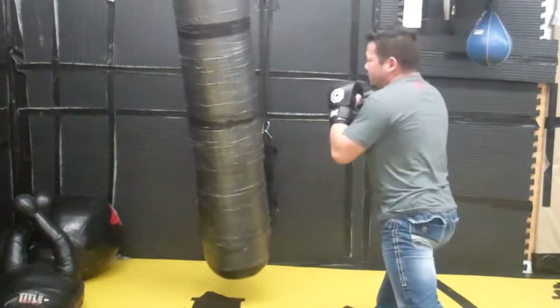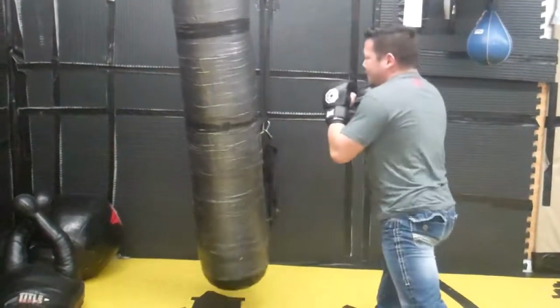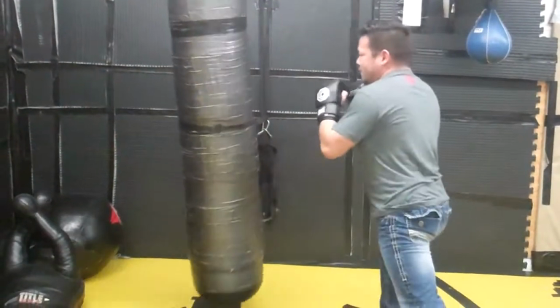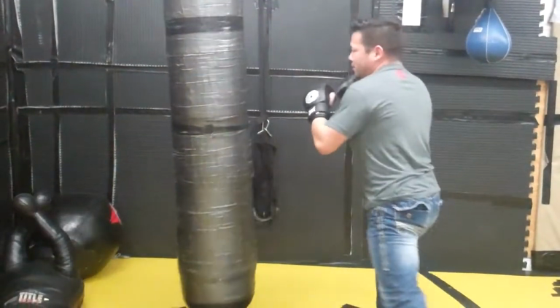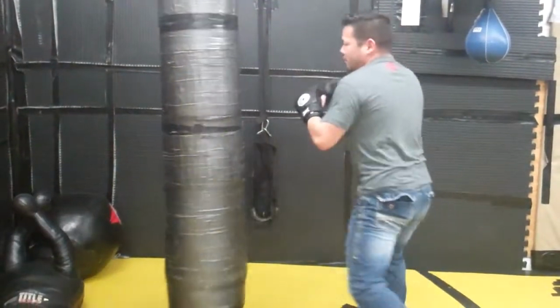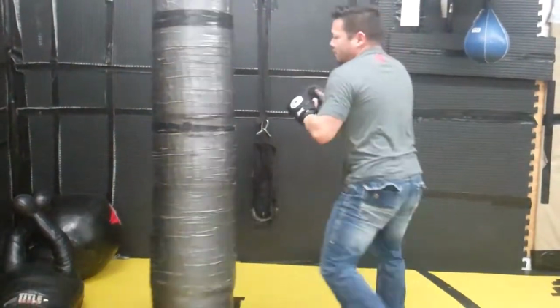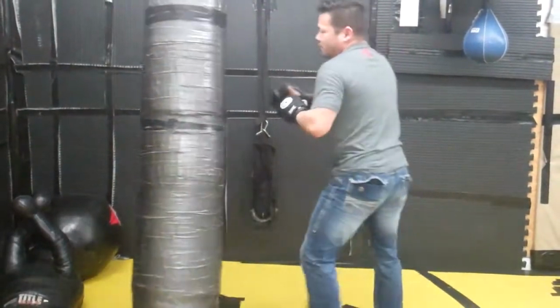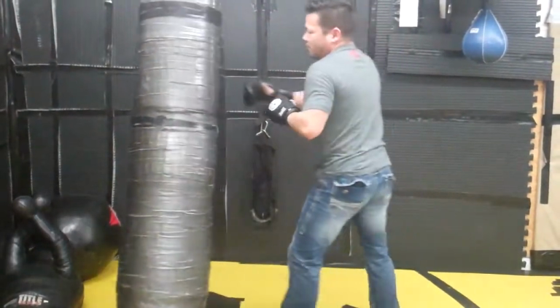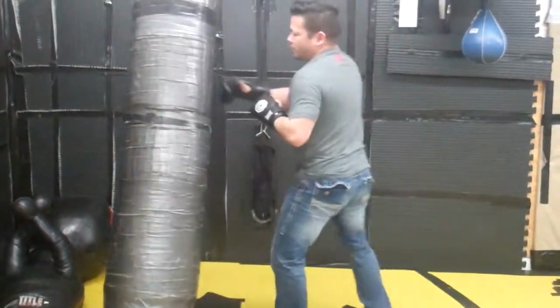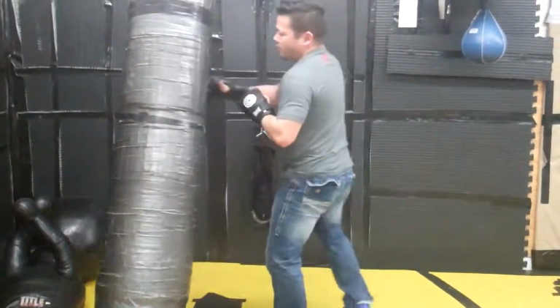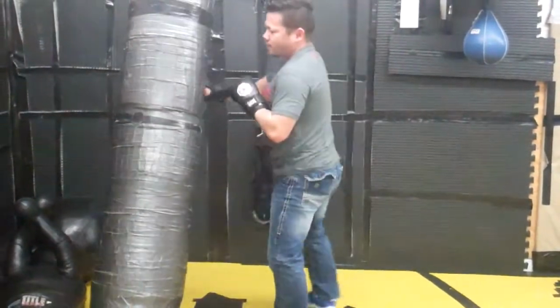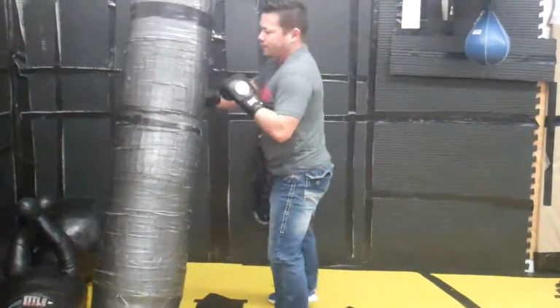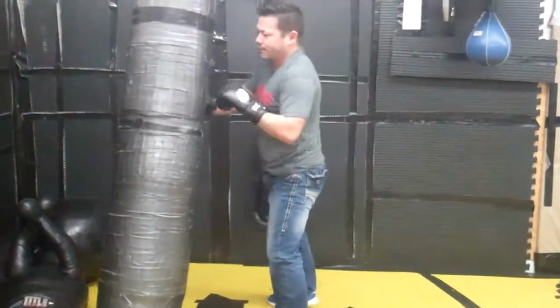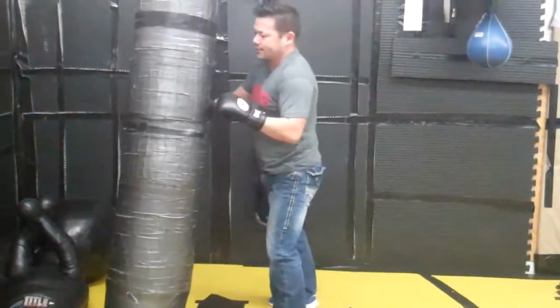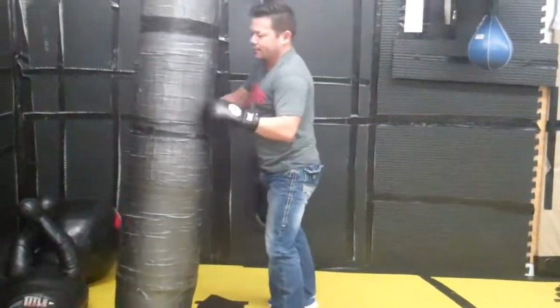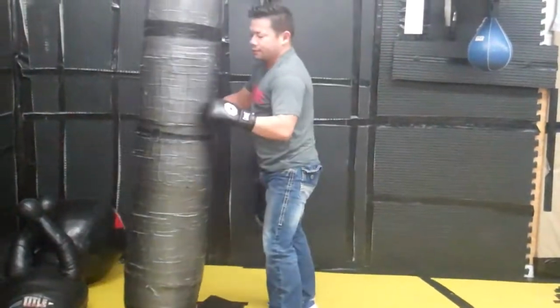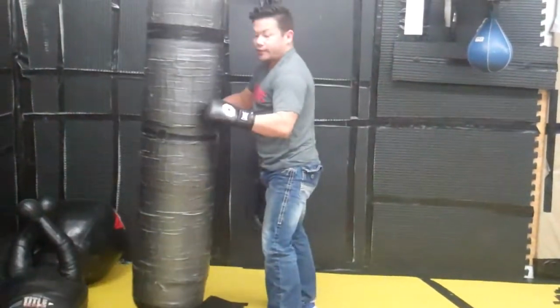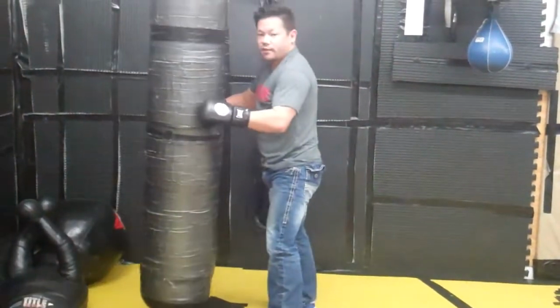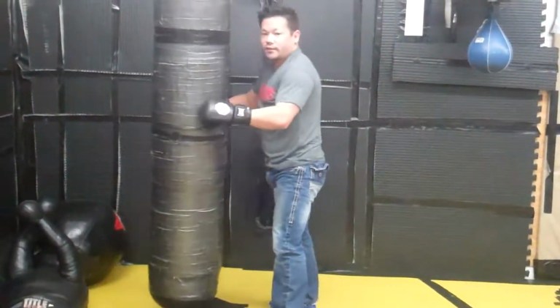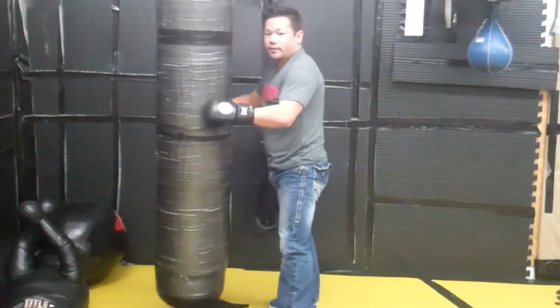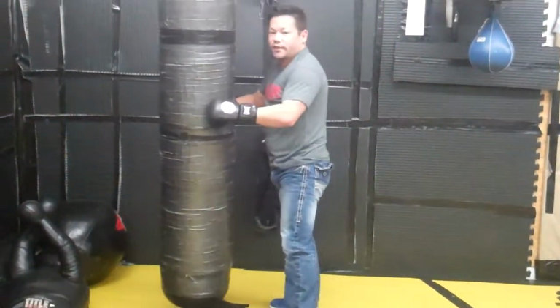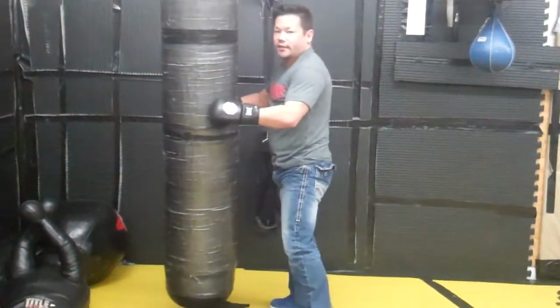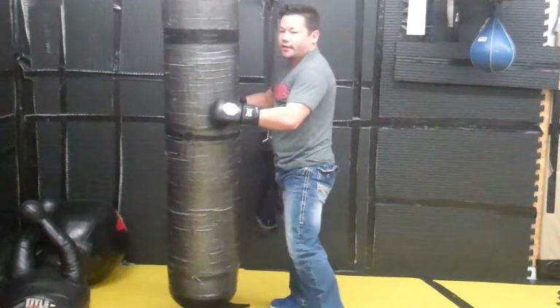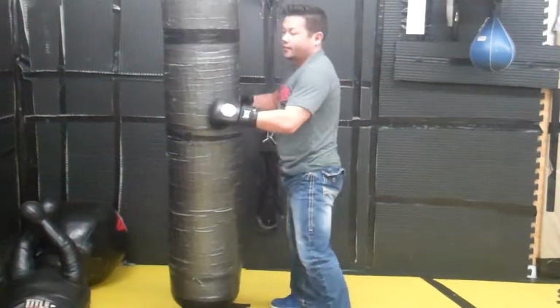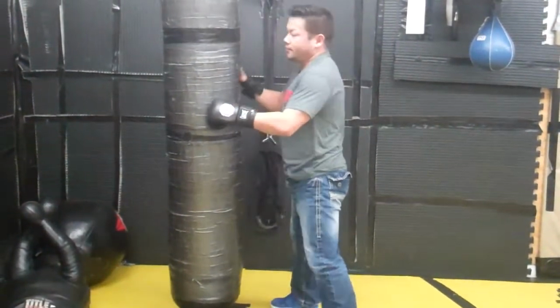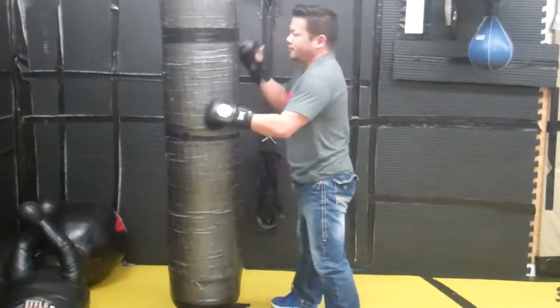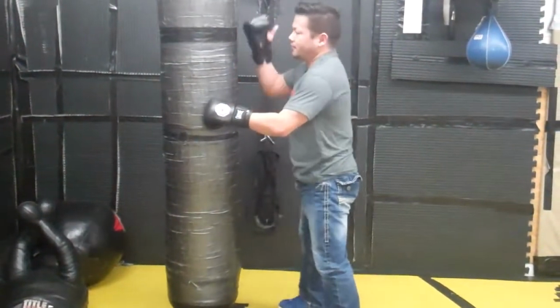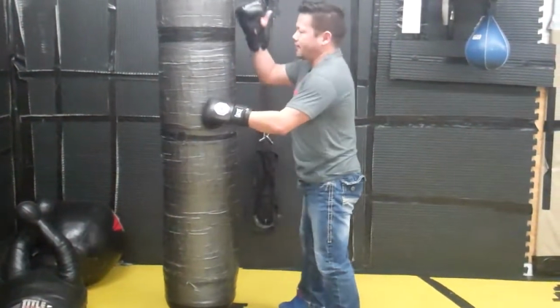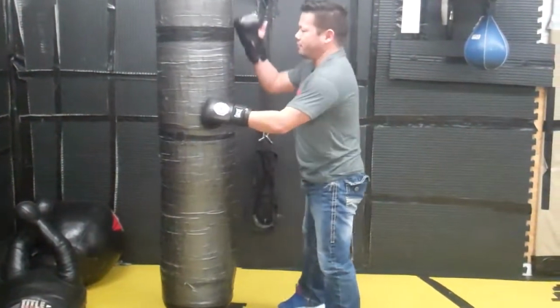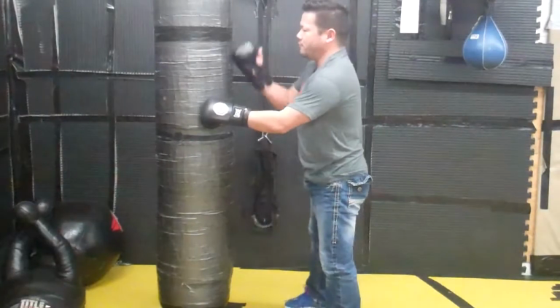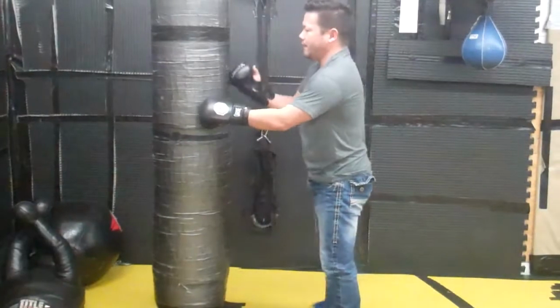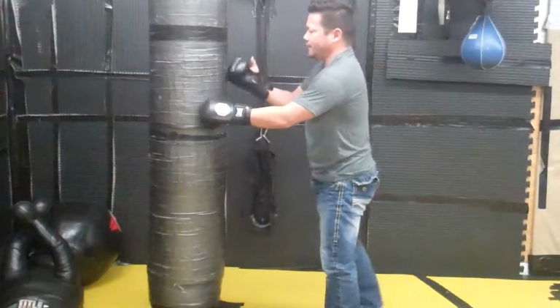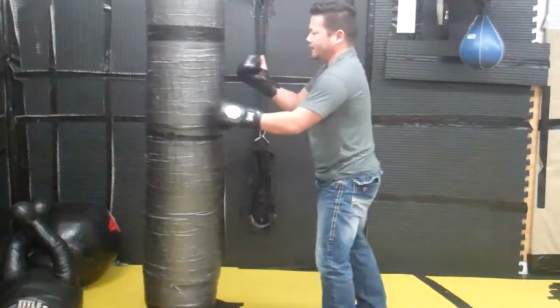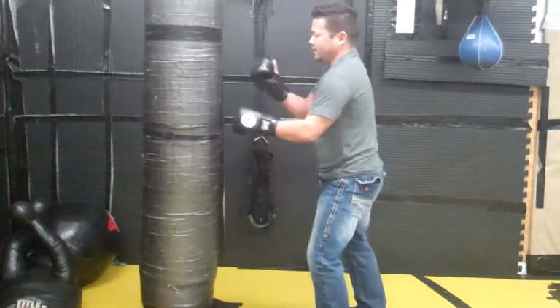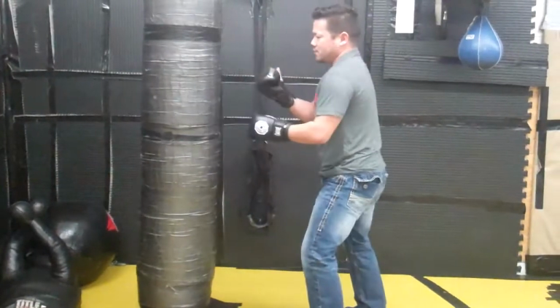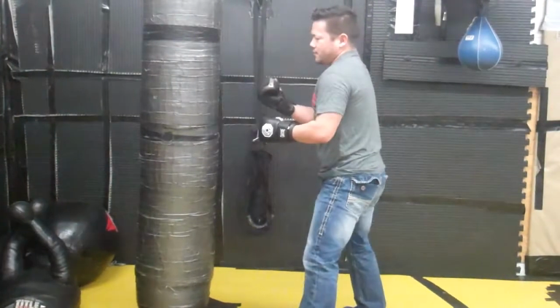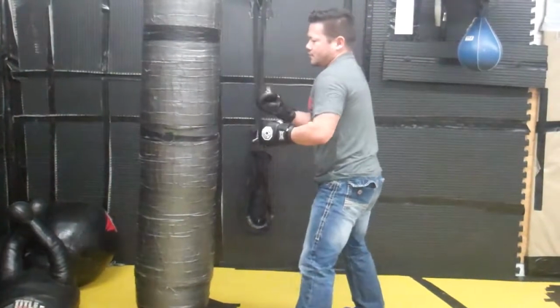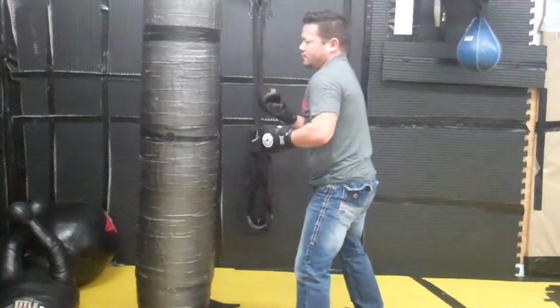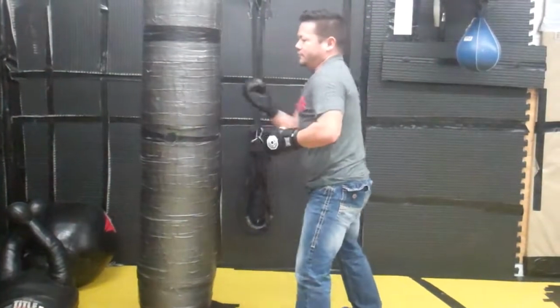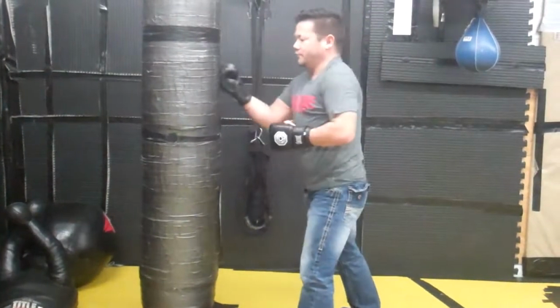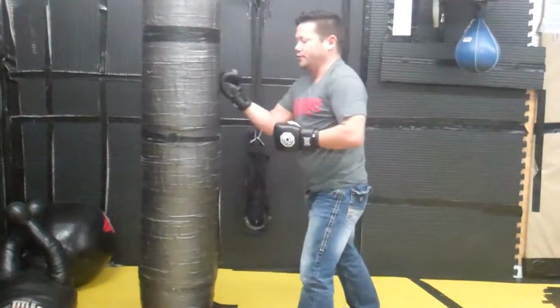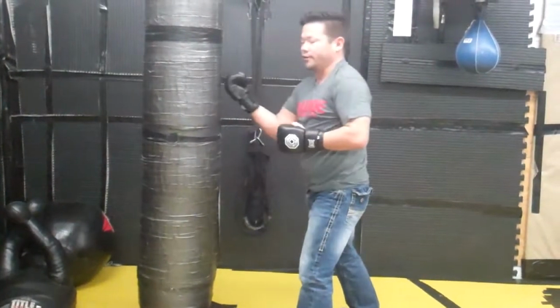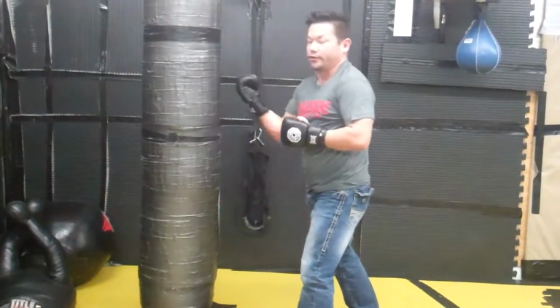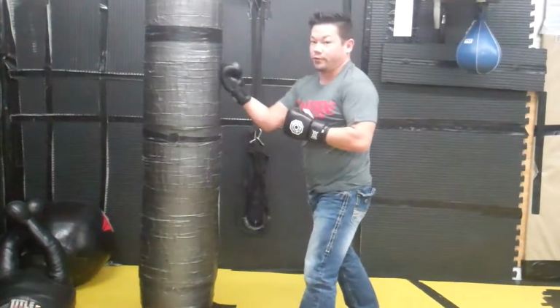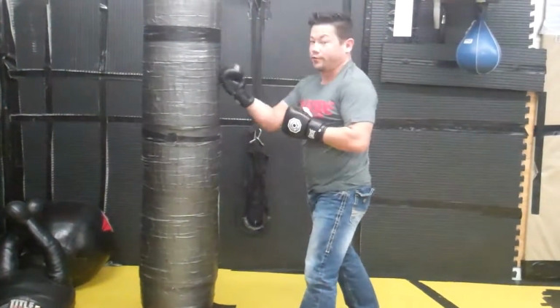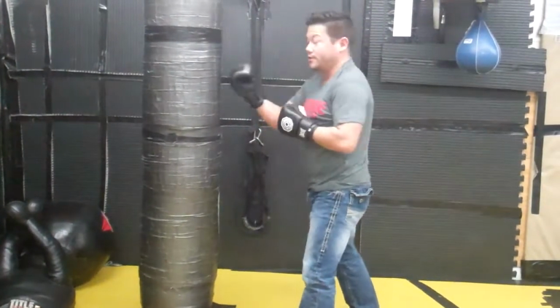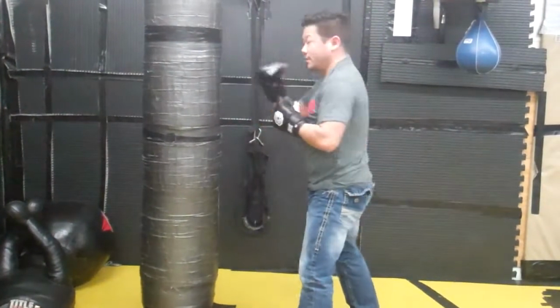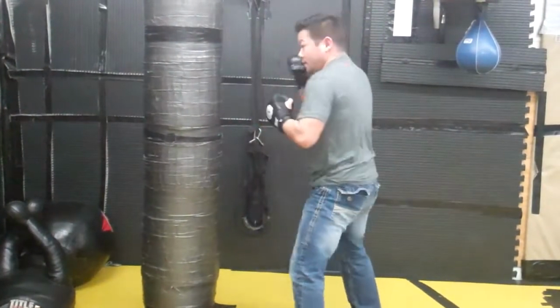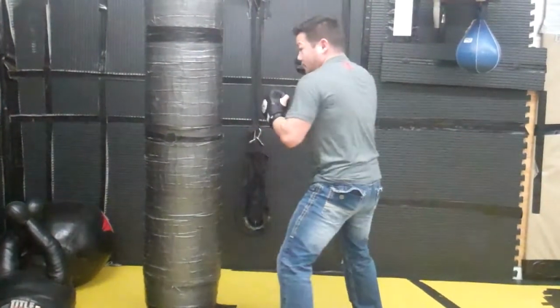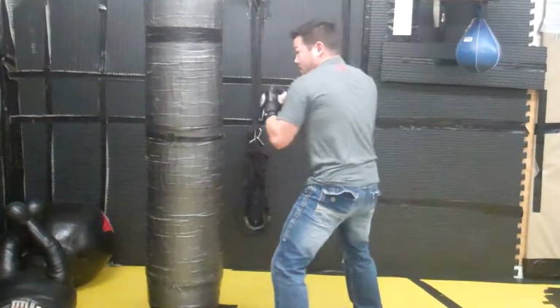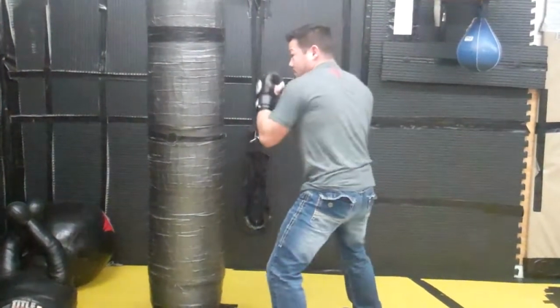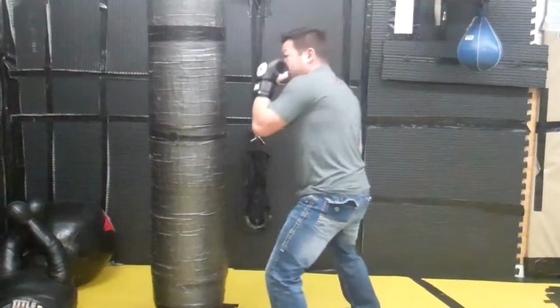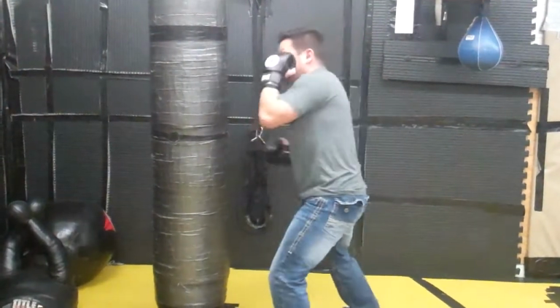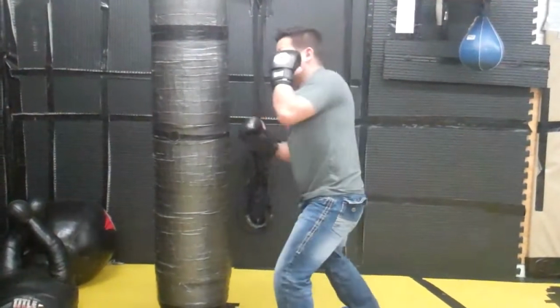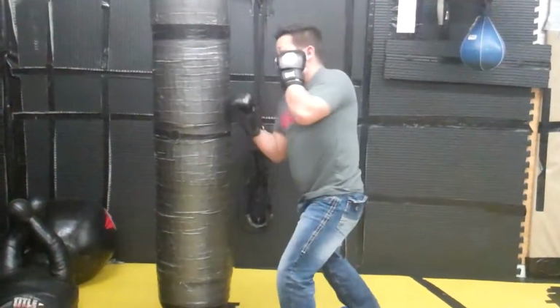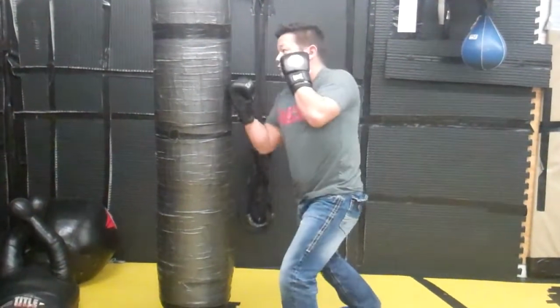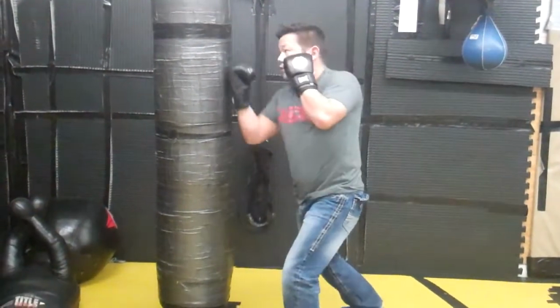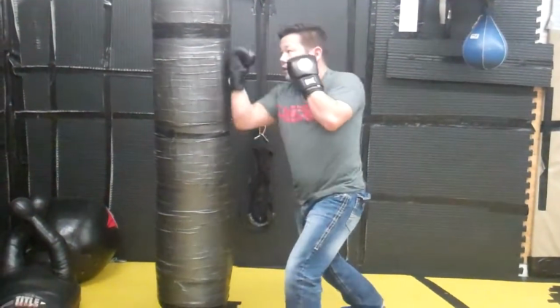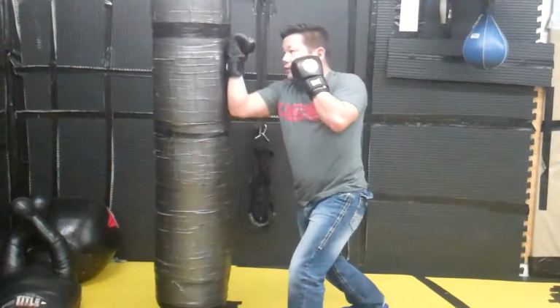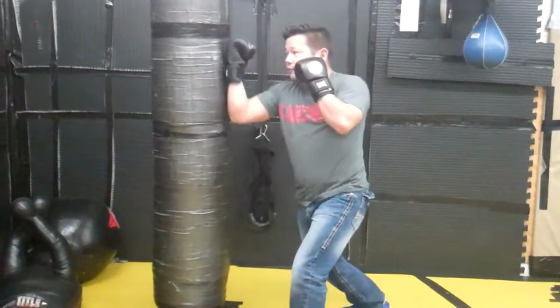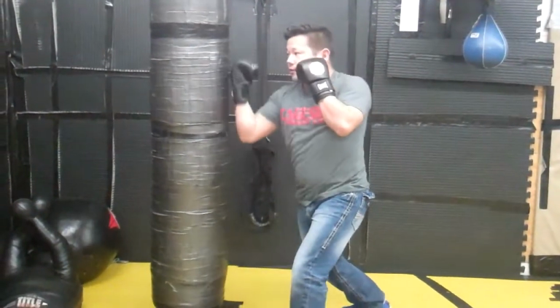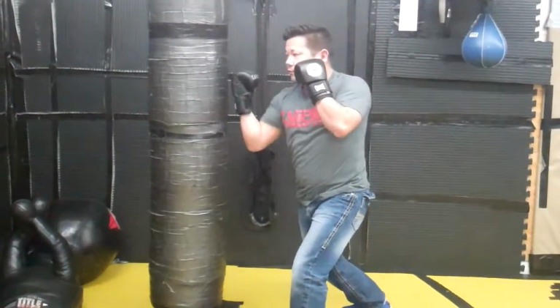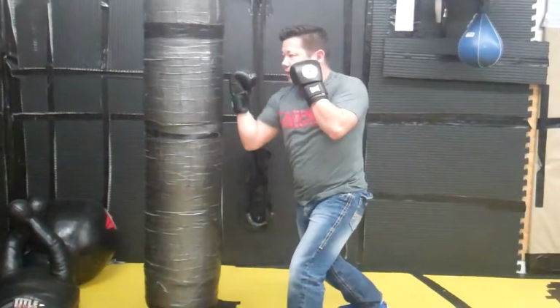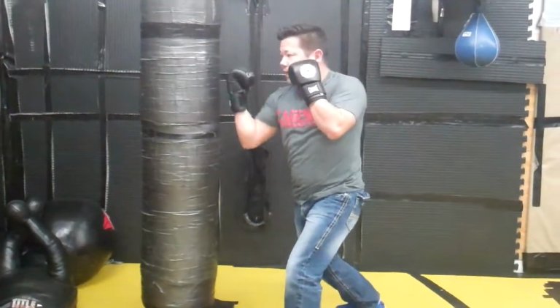Naturally, you don't want to practice an uppercut on a heavy bag like this because you hurt your wrist. You hurt right in front of the neck.